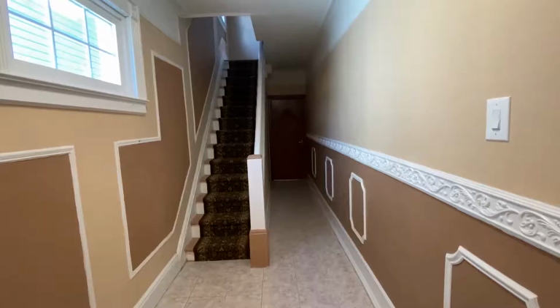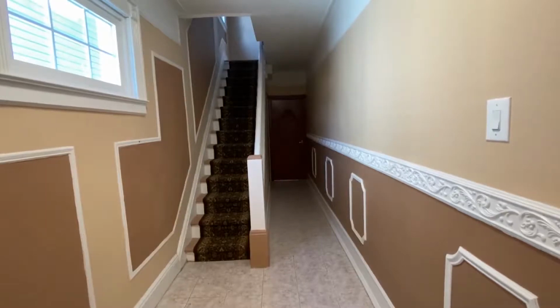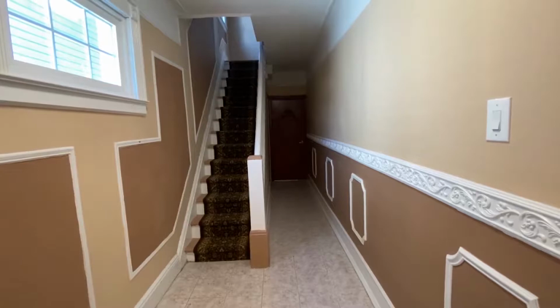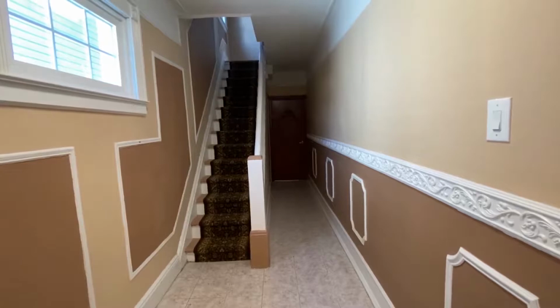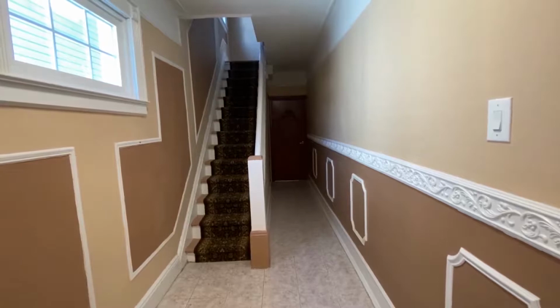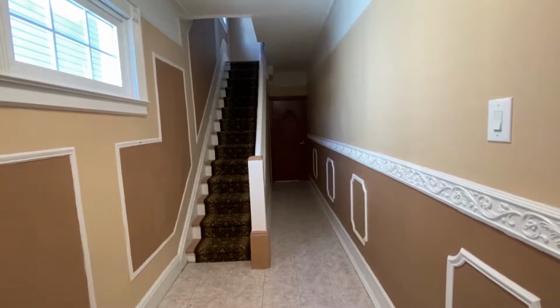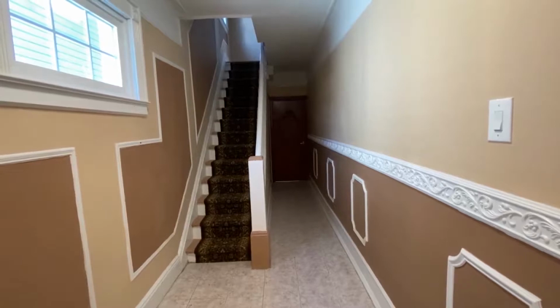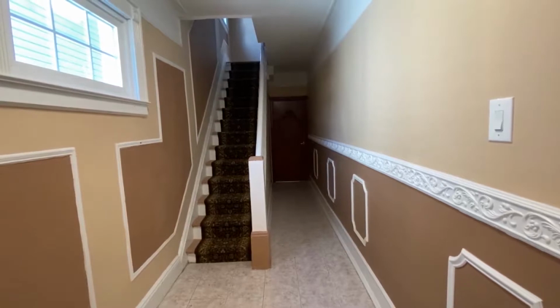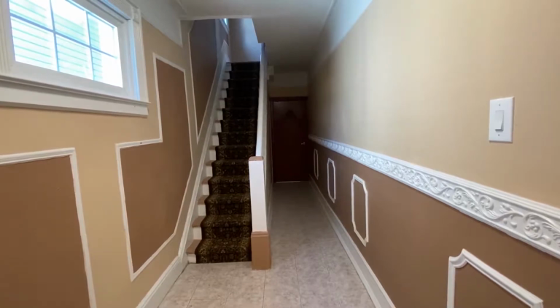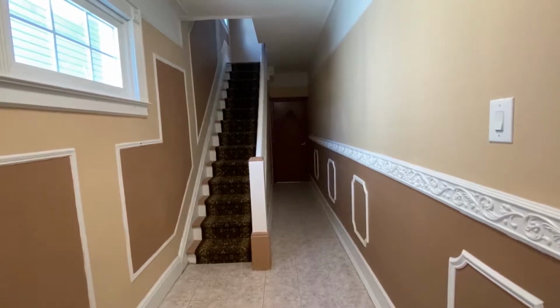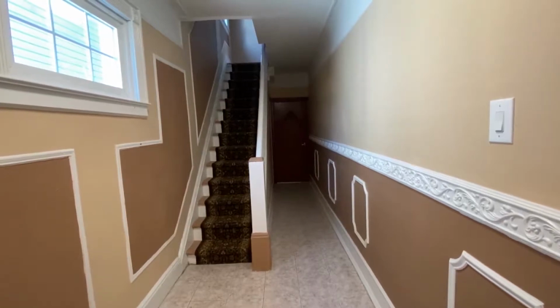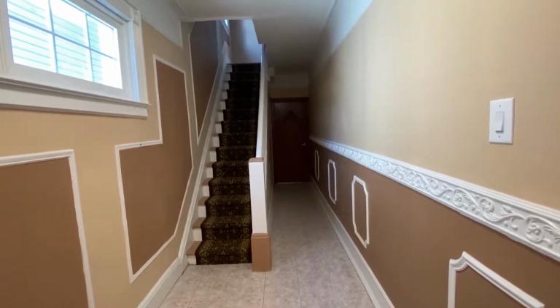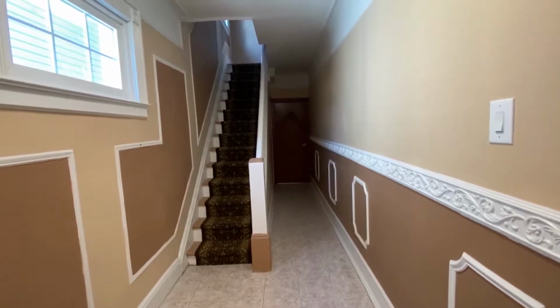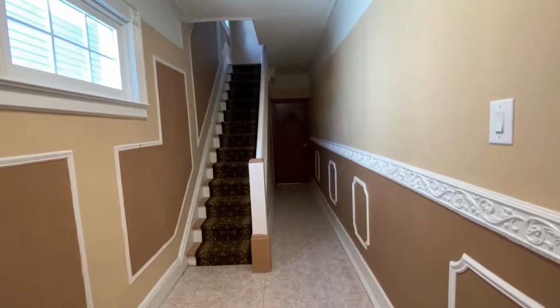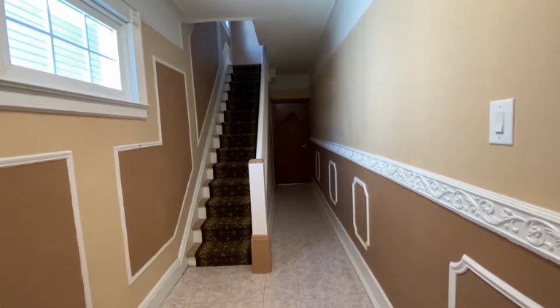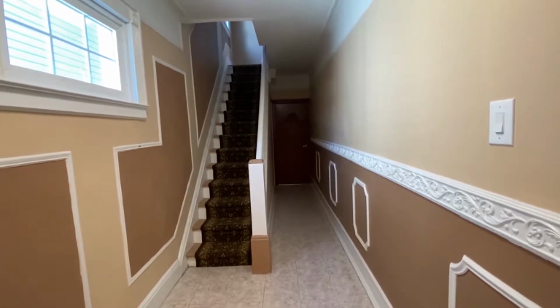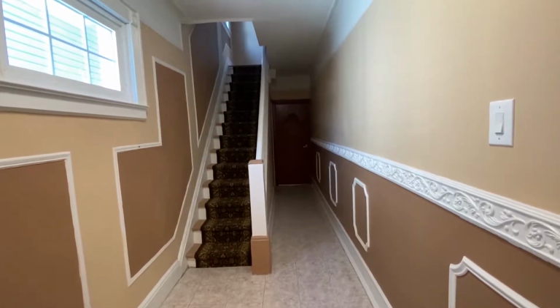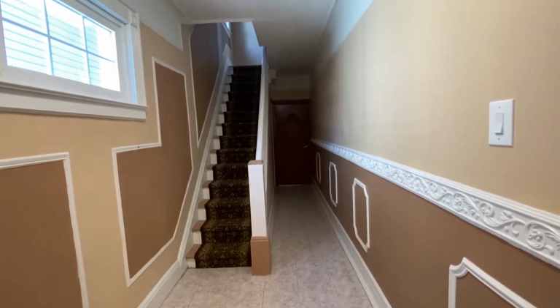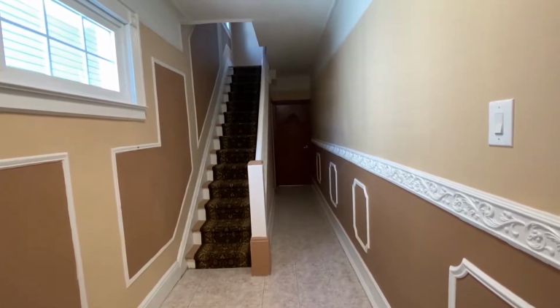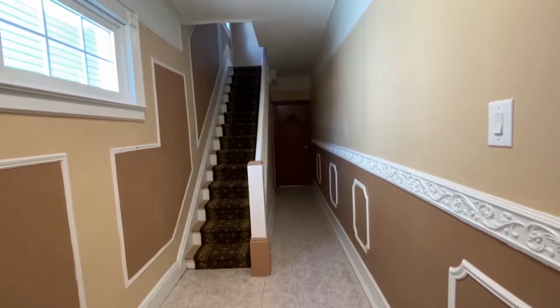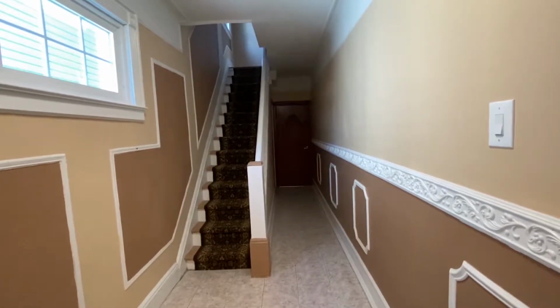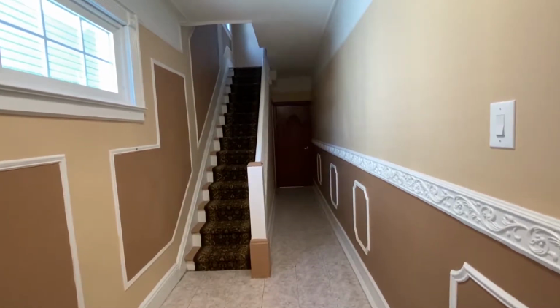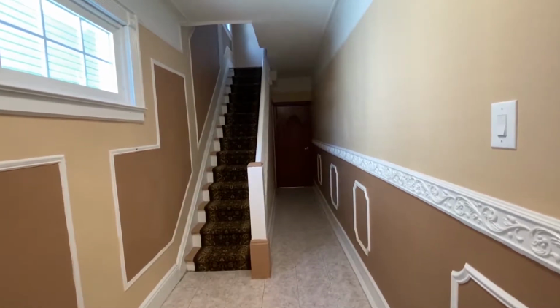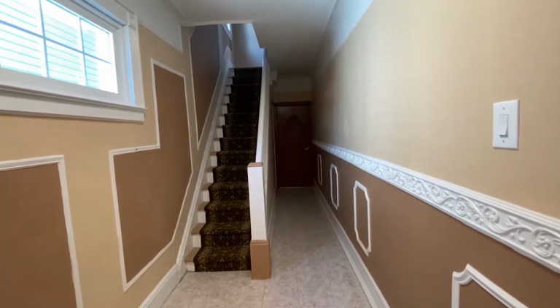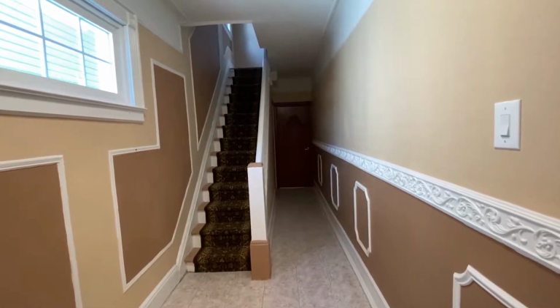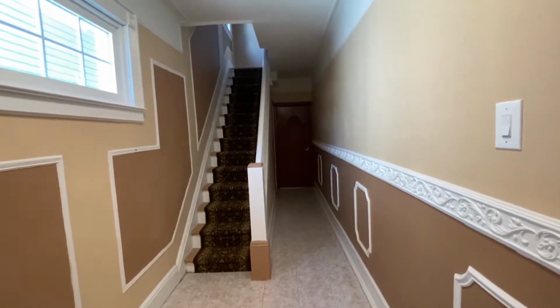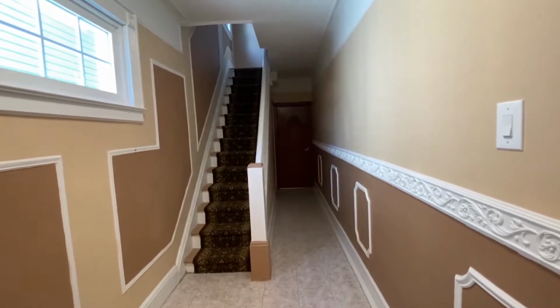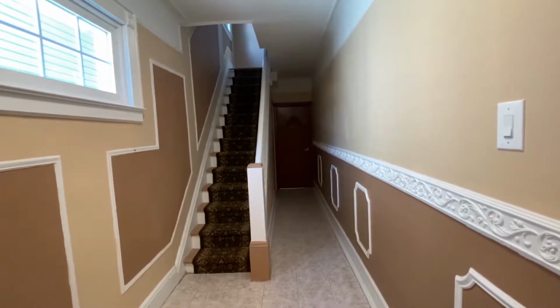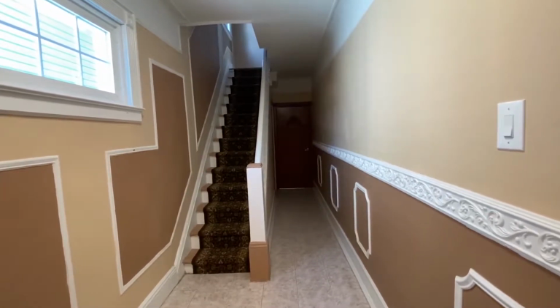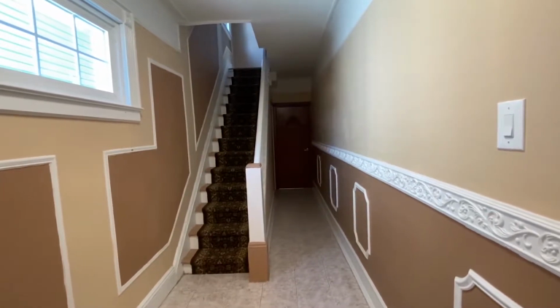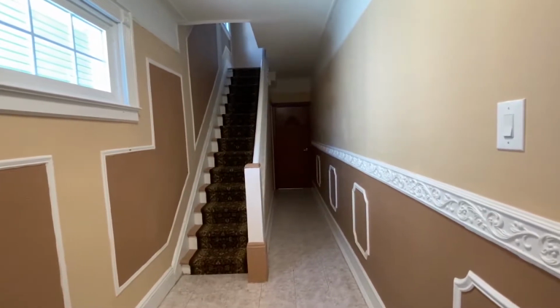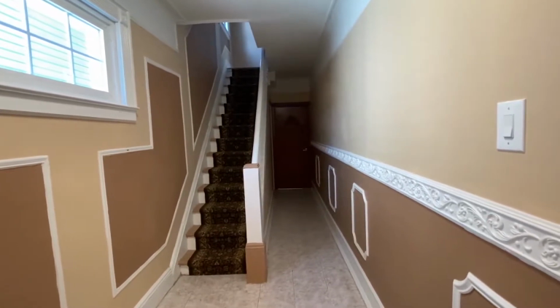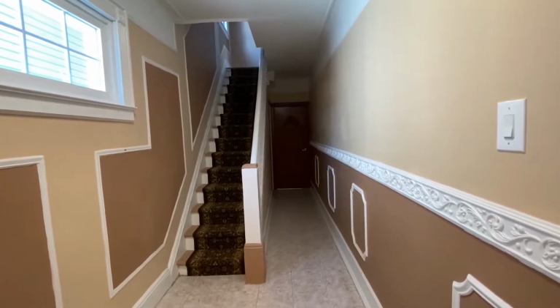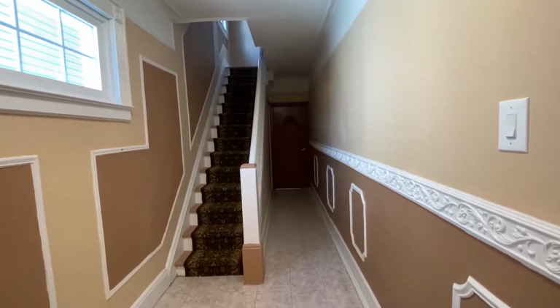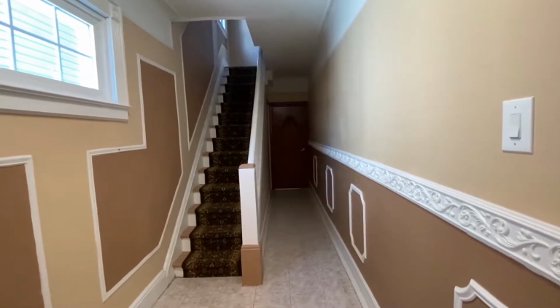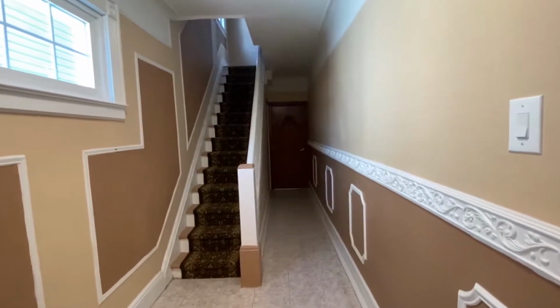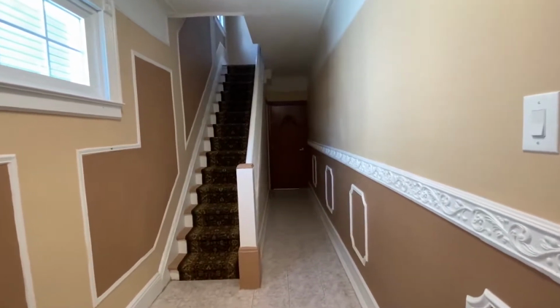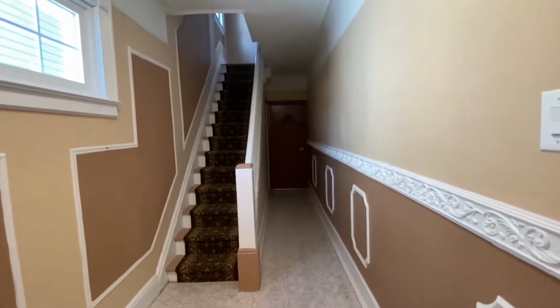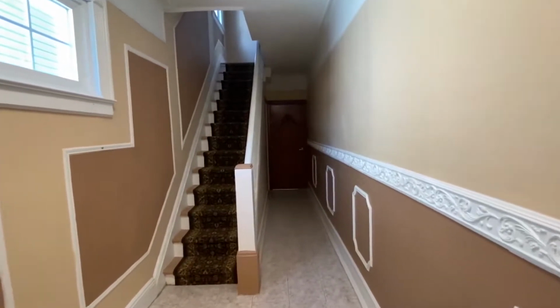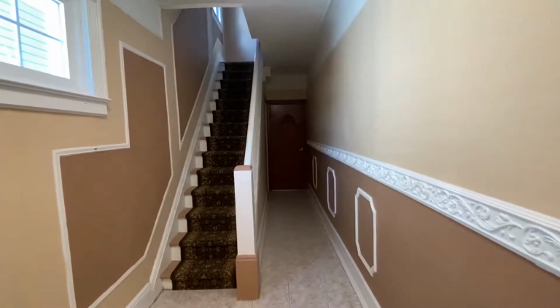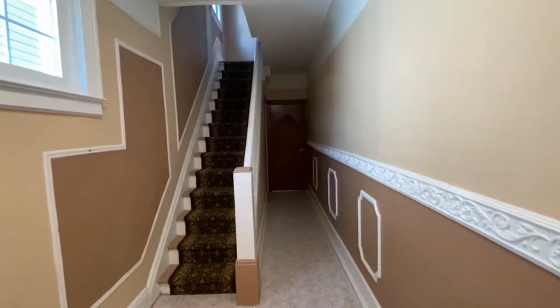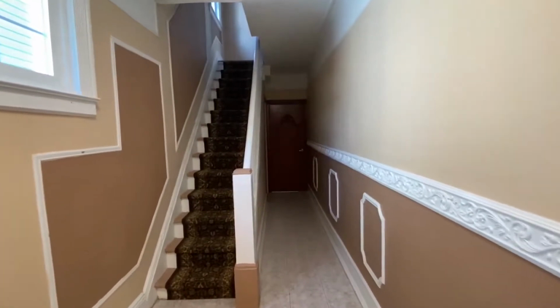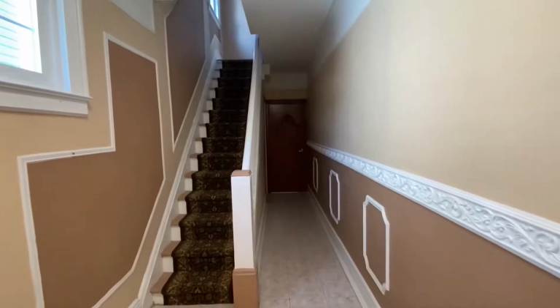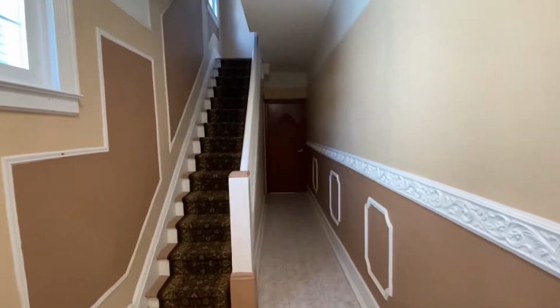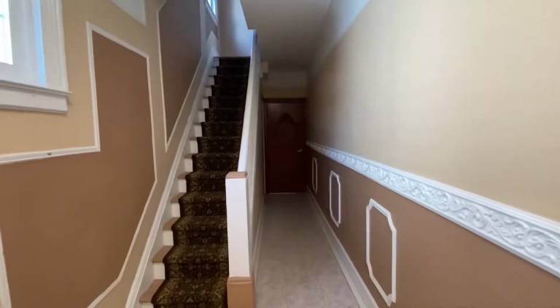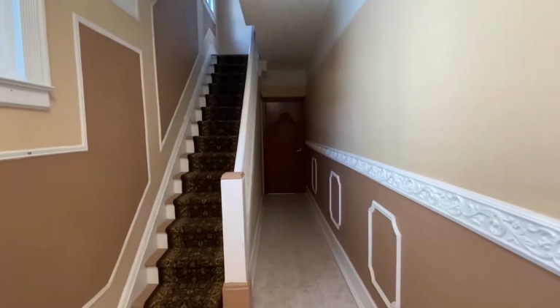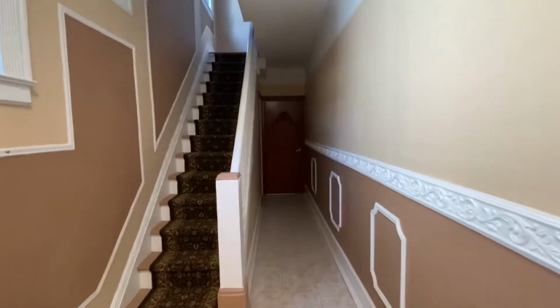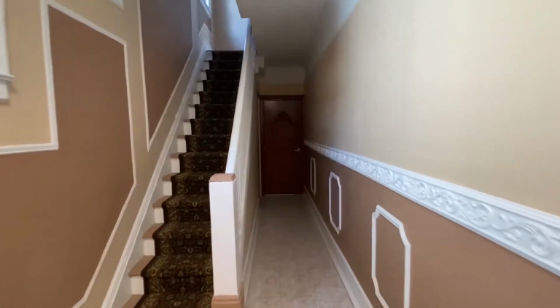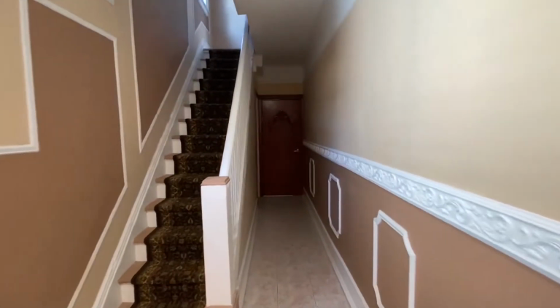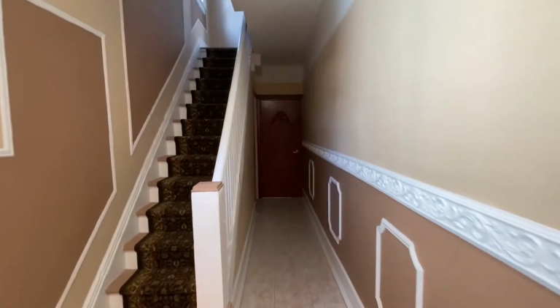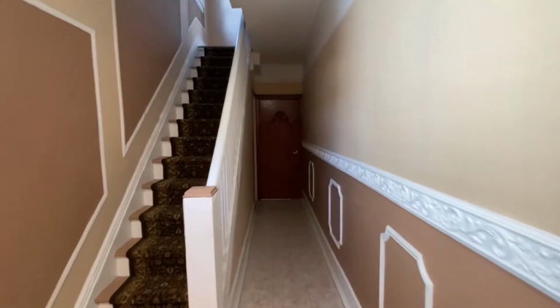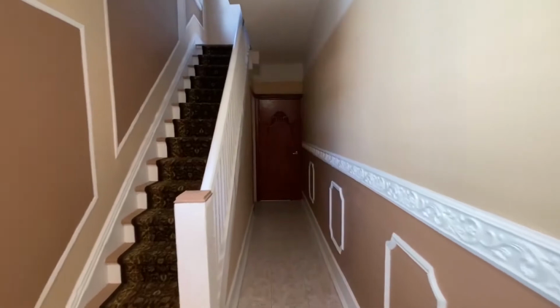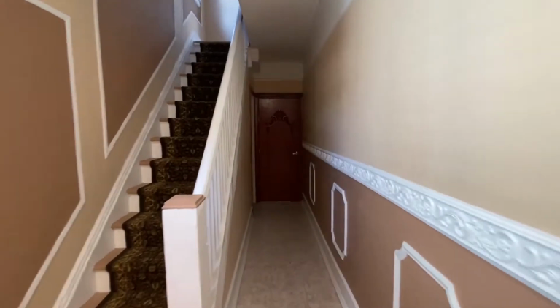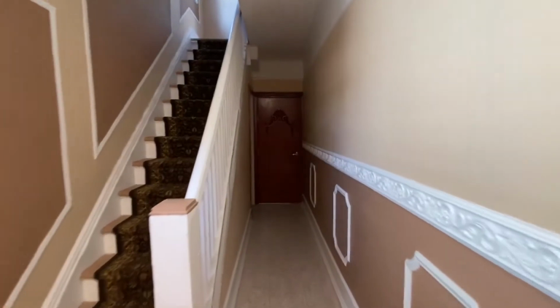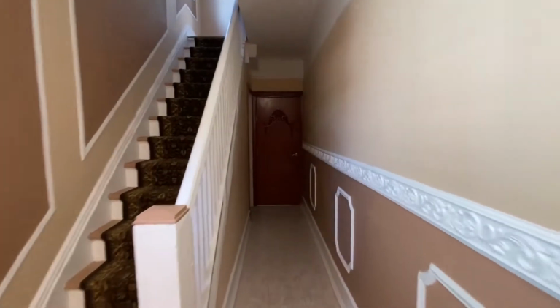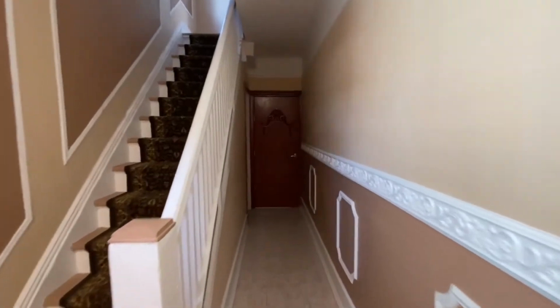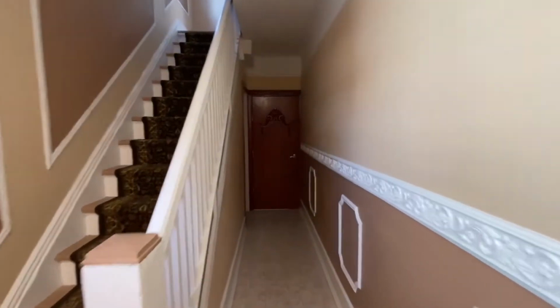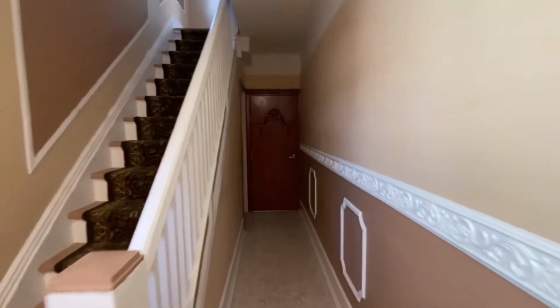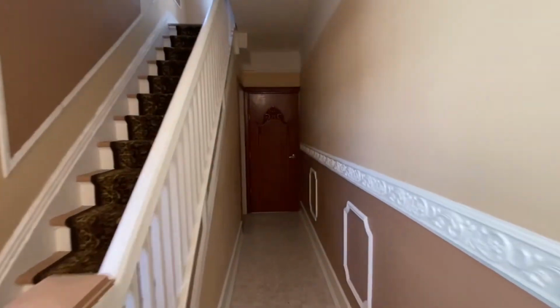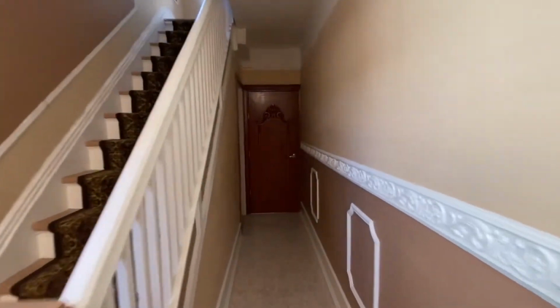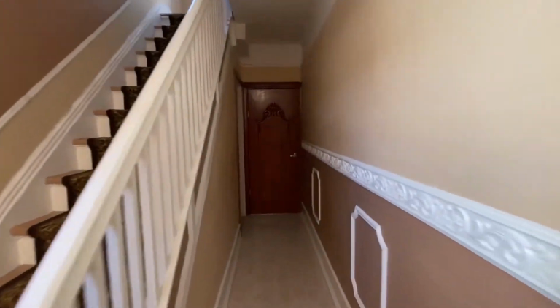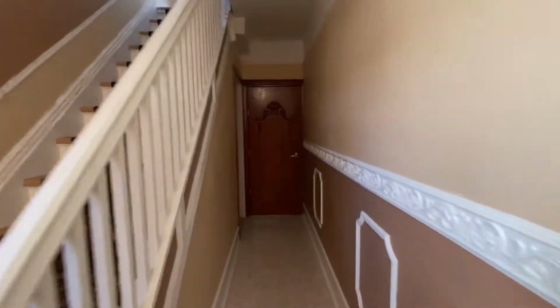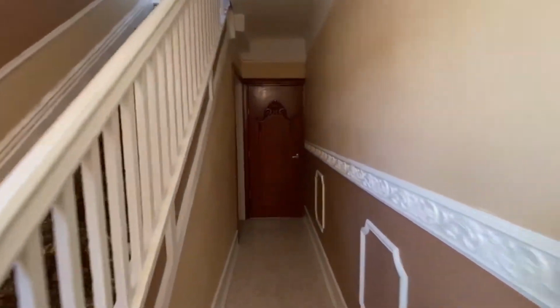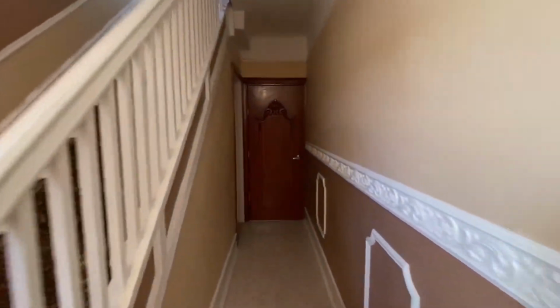Entrance to the home brings us to the entrance for the first floor, second floor, and basement. Let's take a look at the first floor.